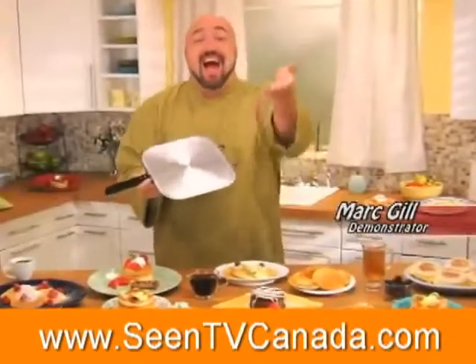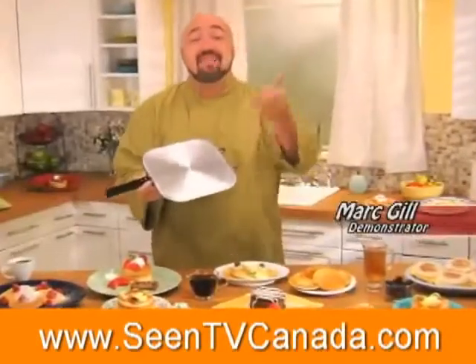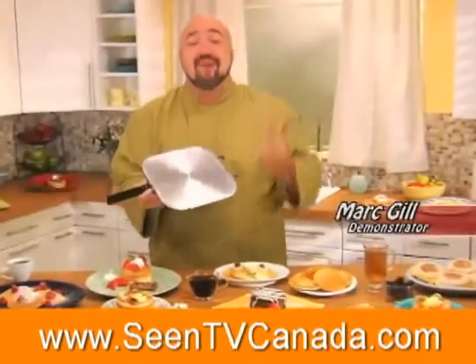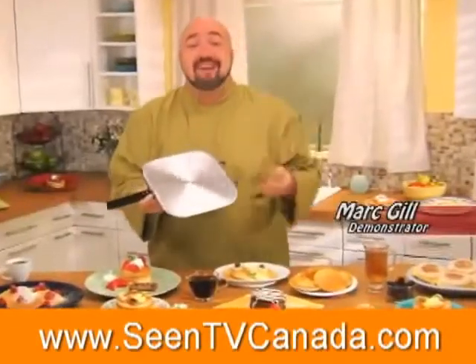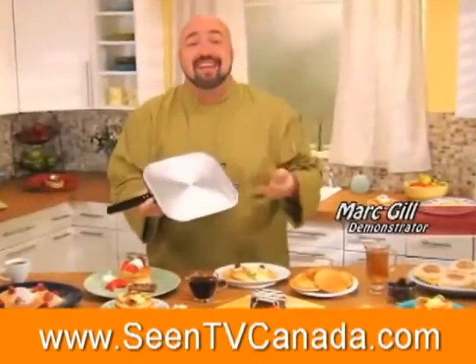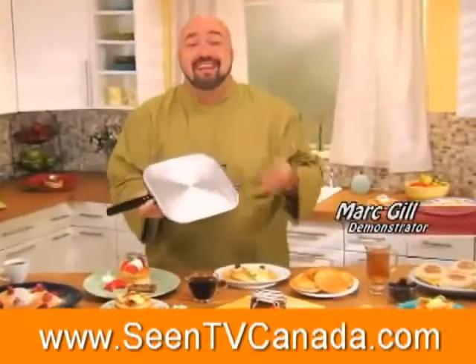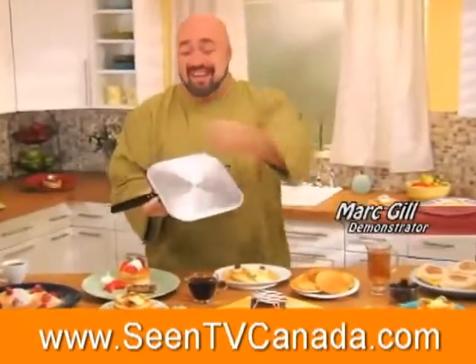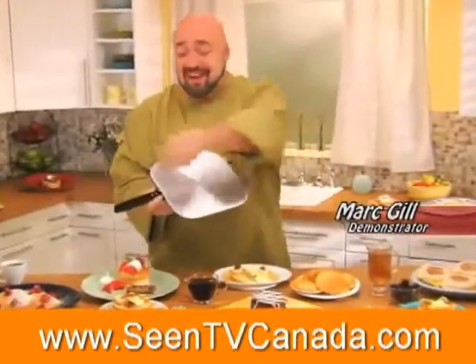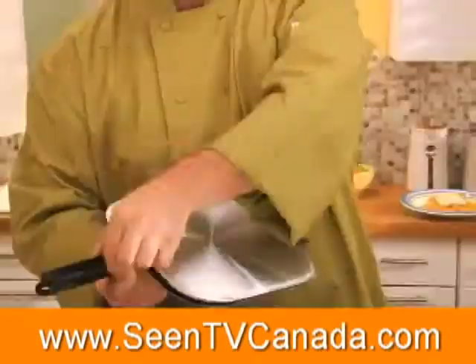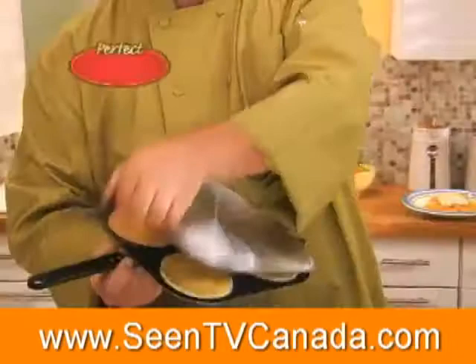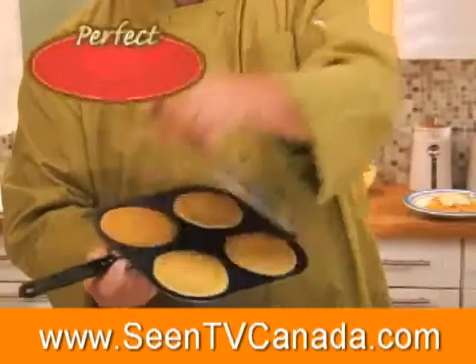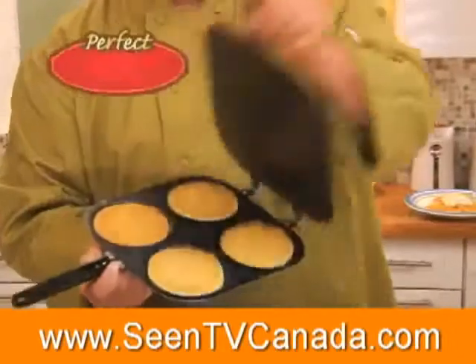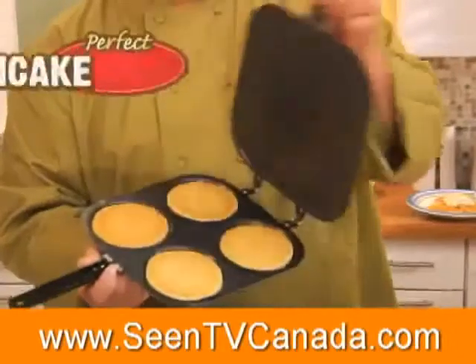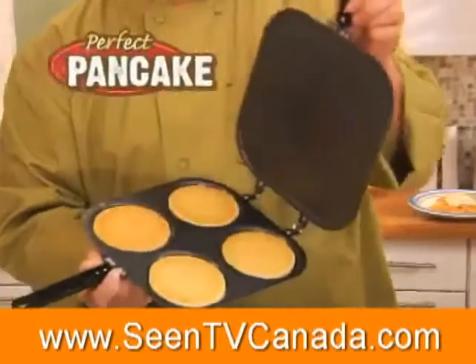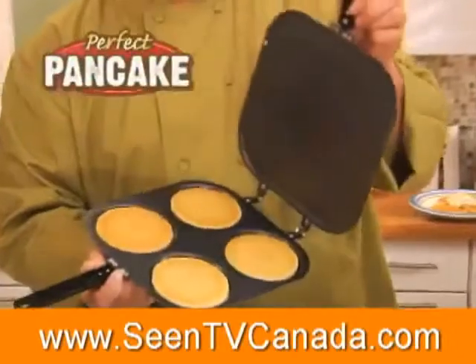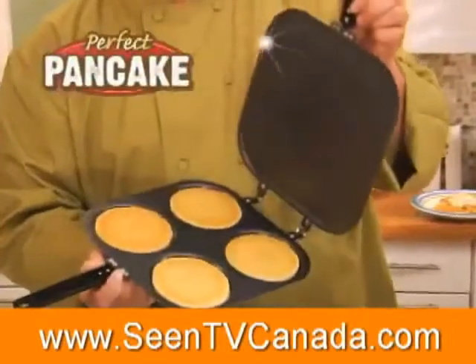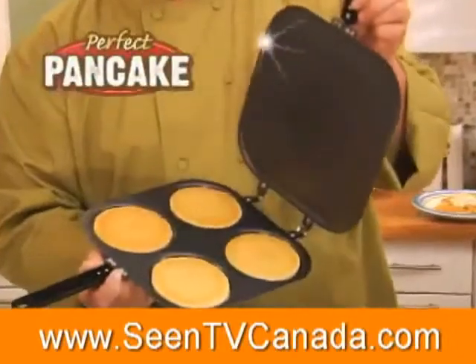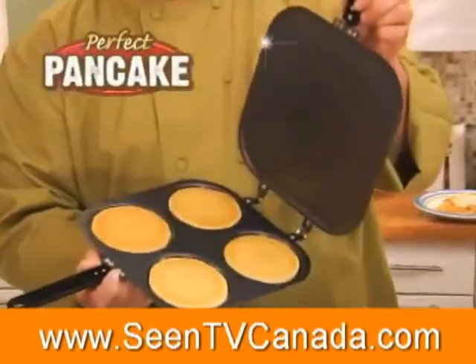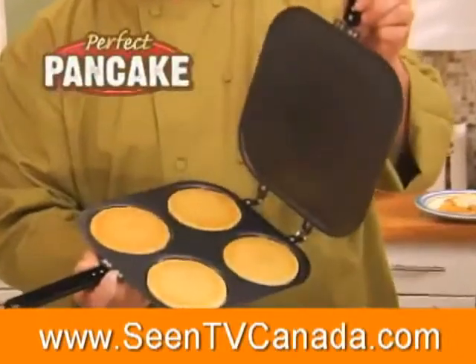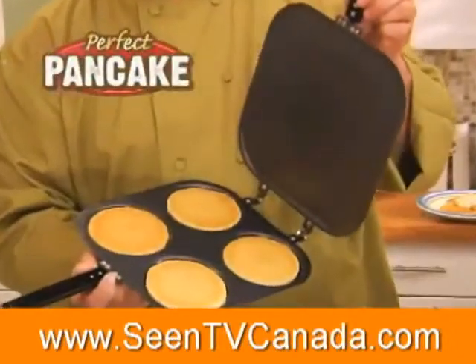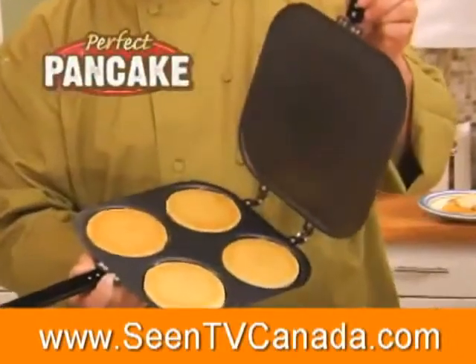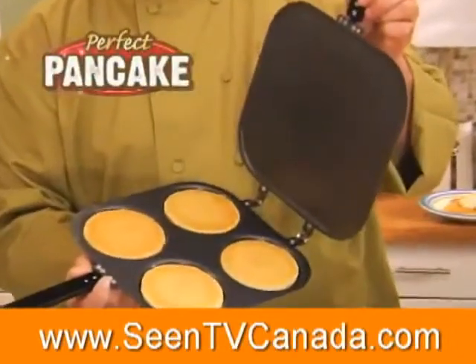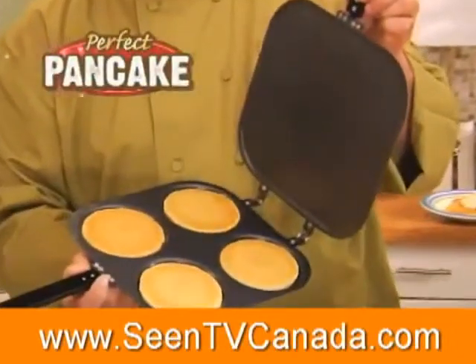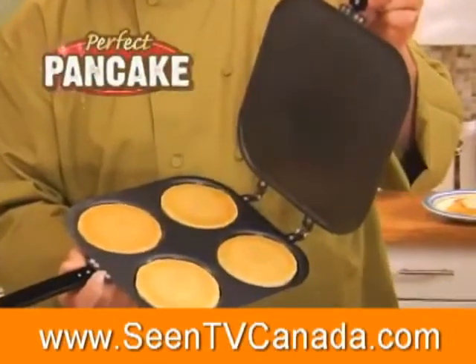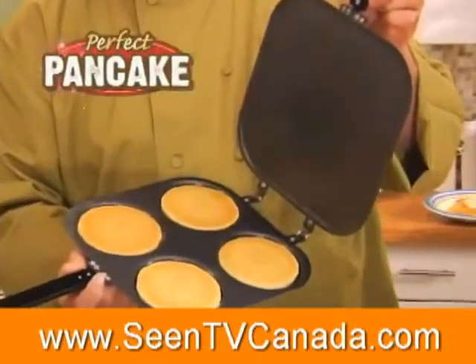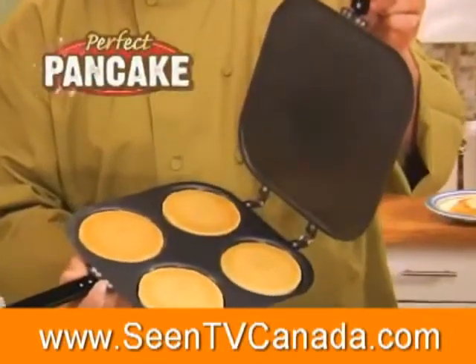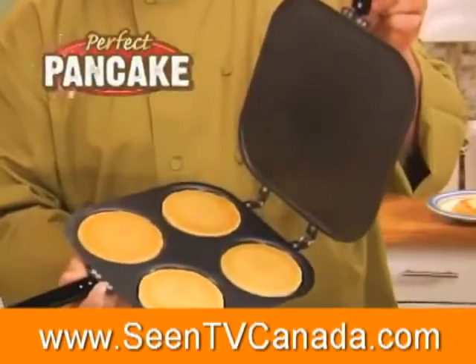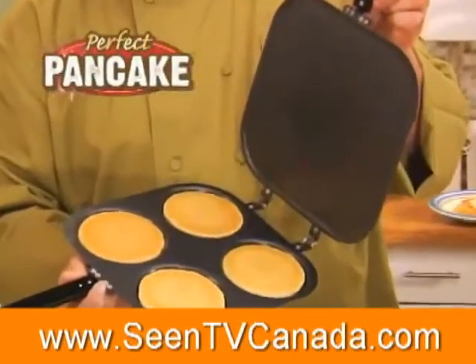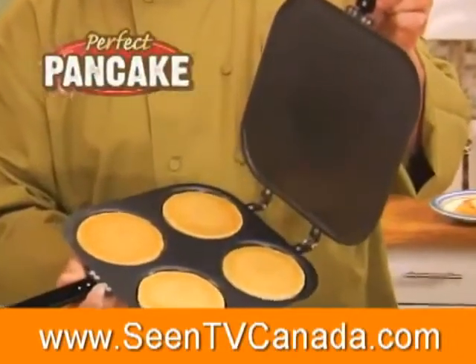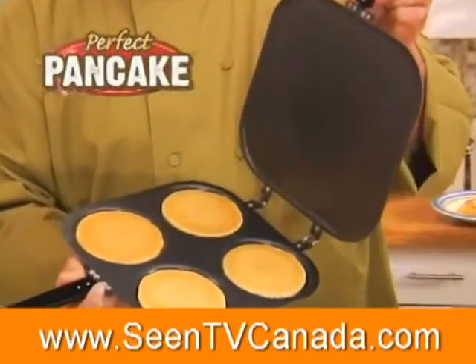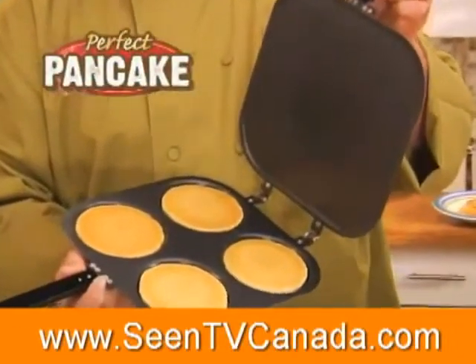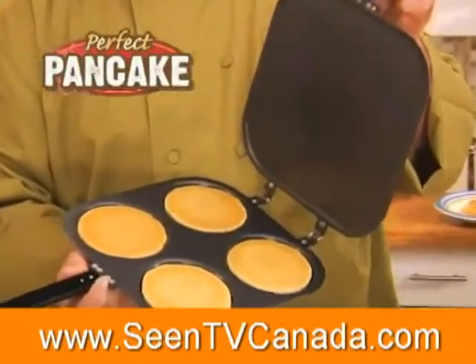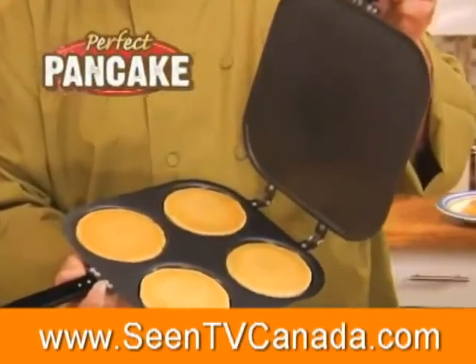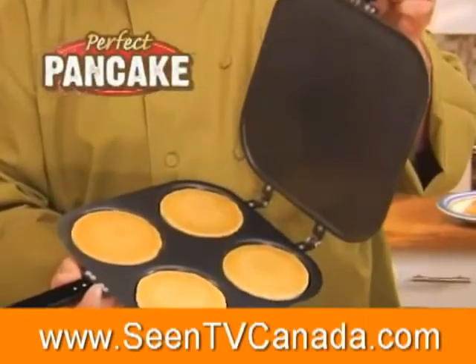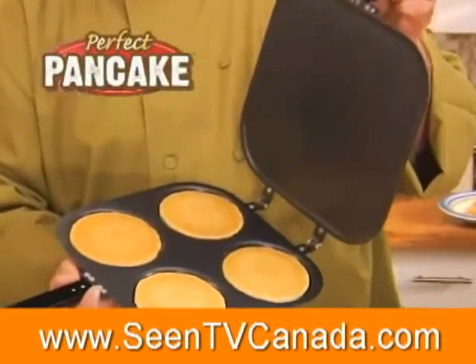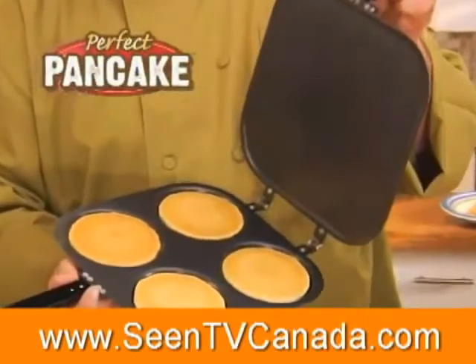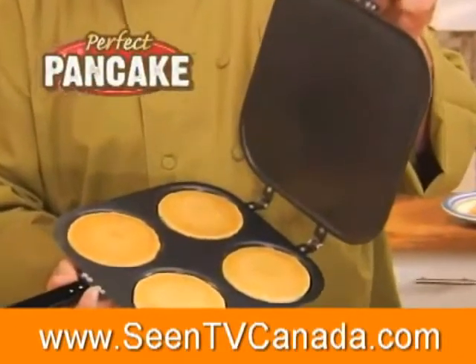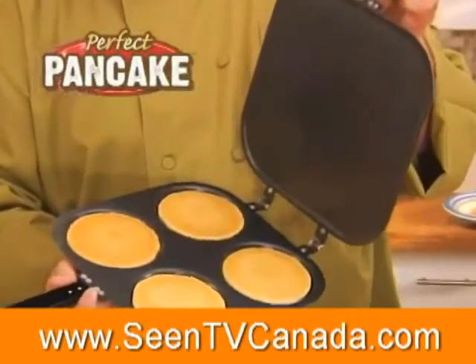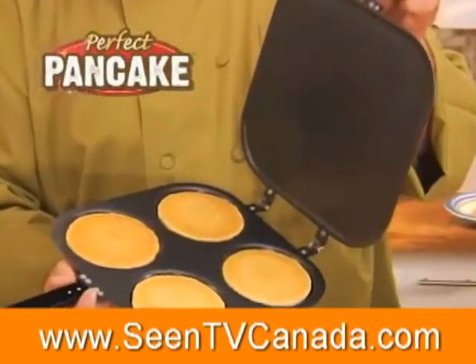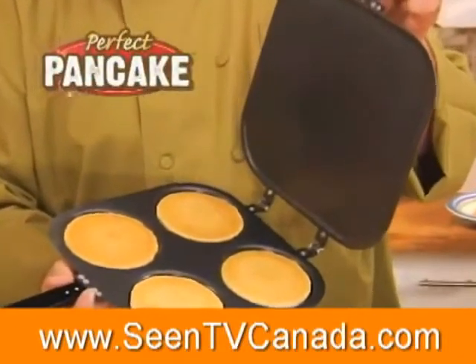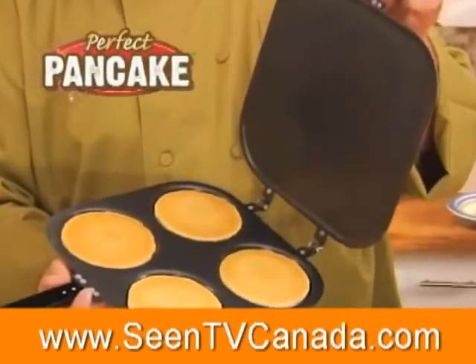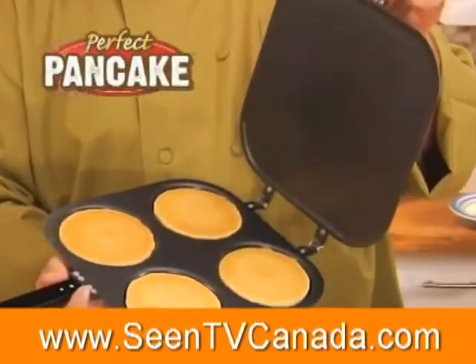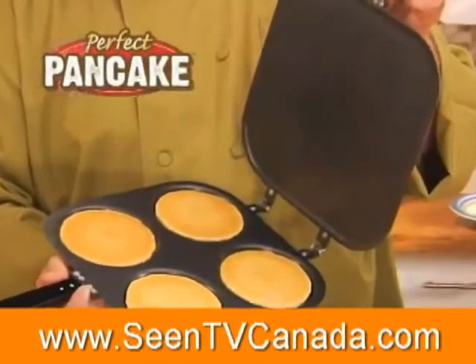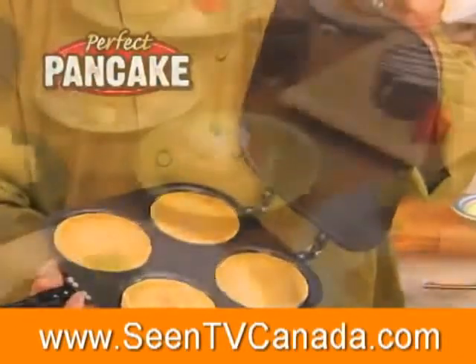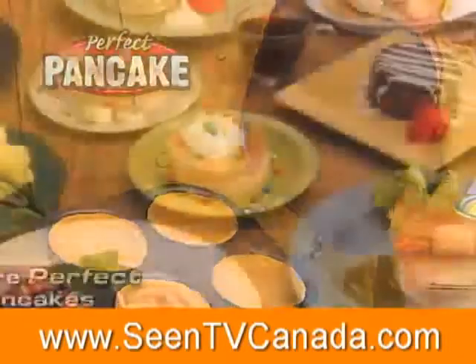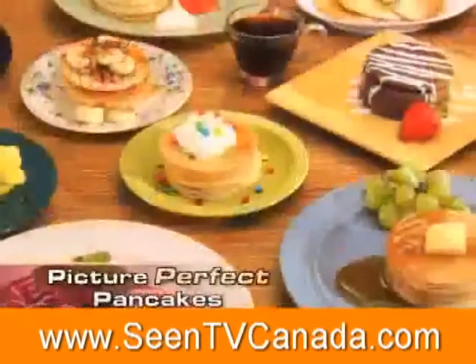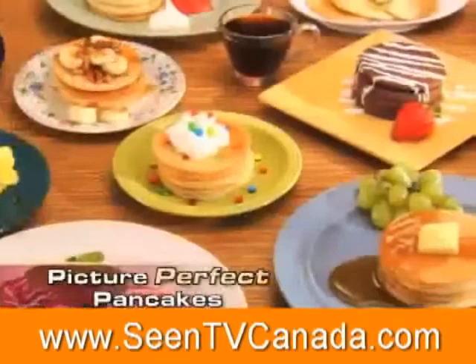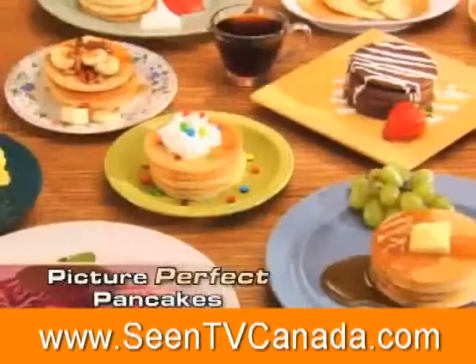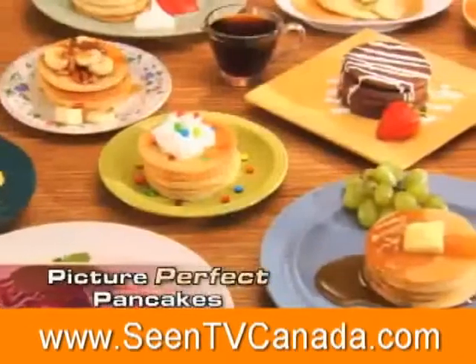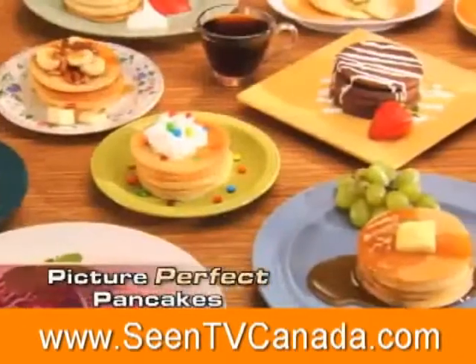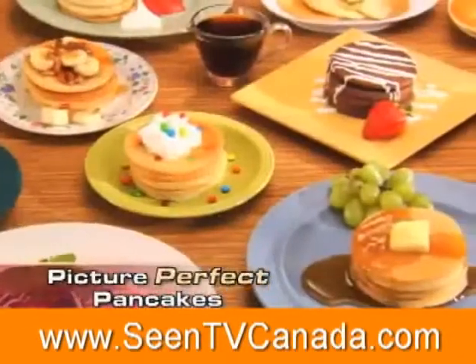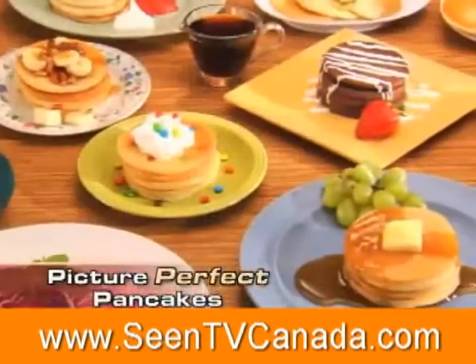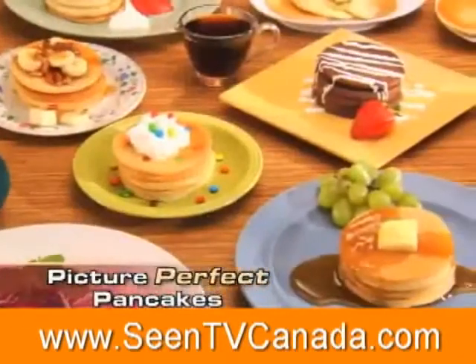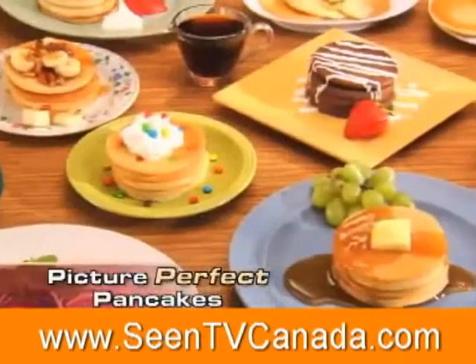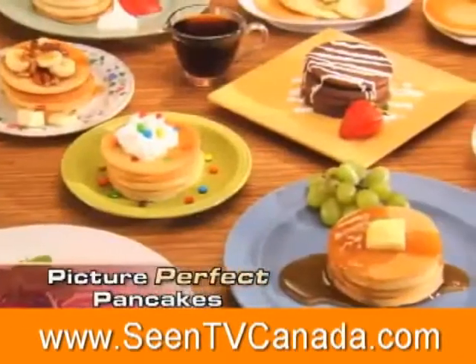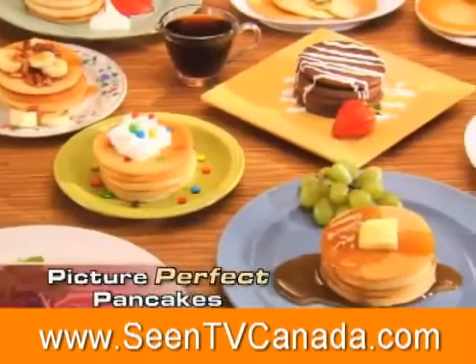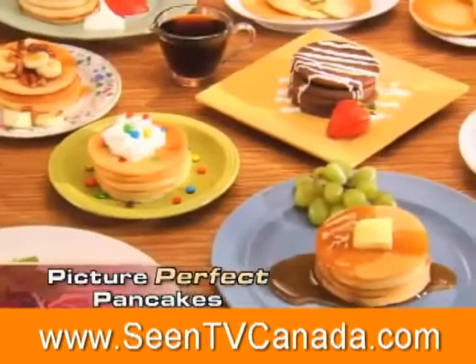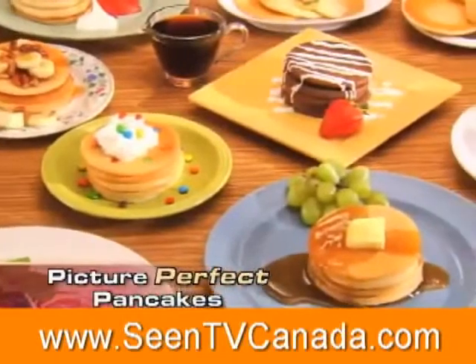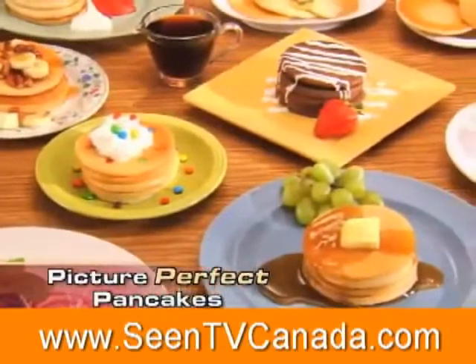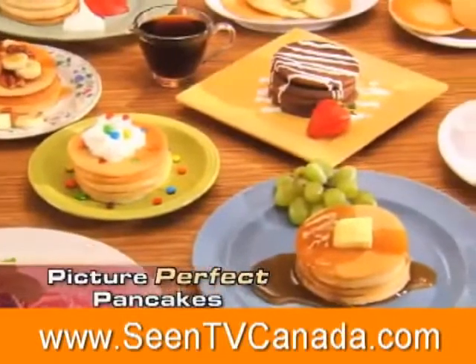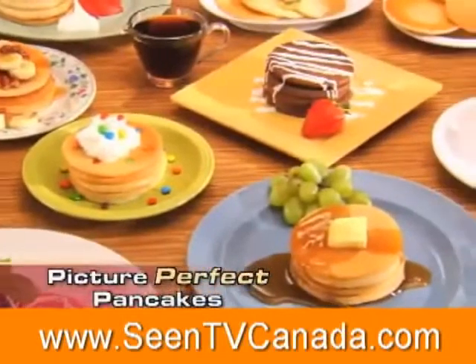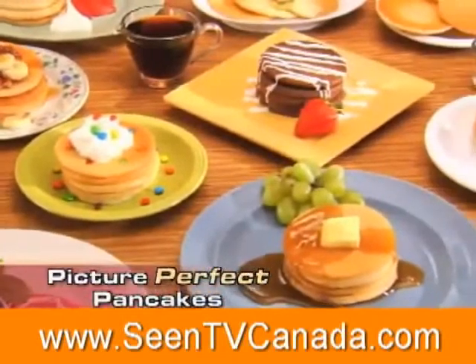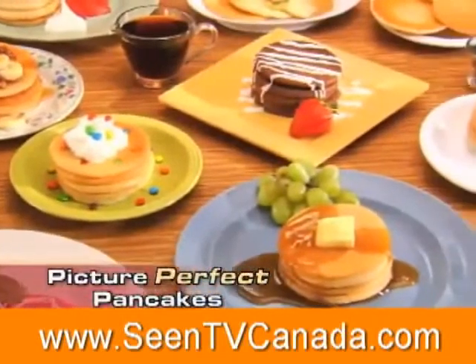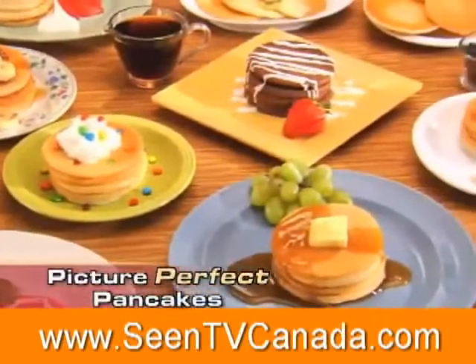Hi, Mark Gill here for the Perfect Pancake Pan — the fast, easy, spatula-free way to make picture-perfect pancakes every time.